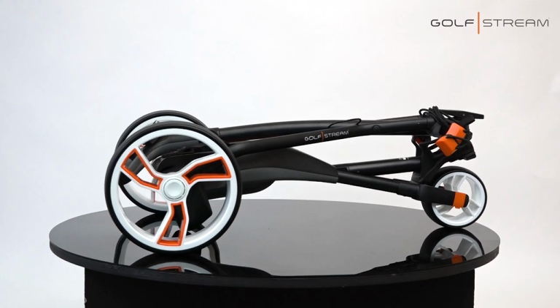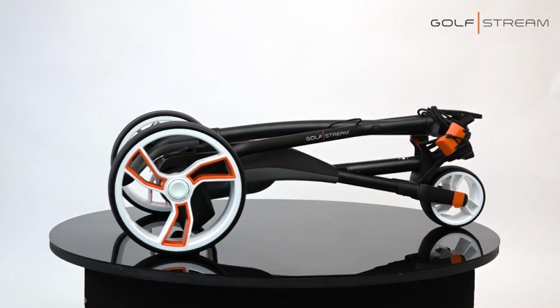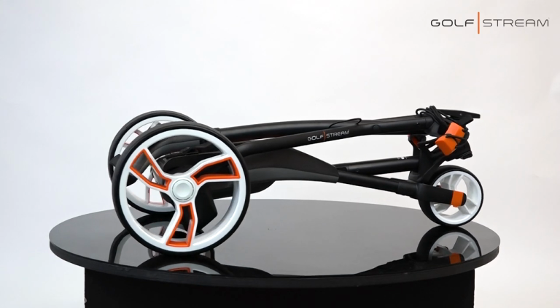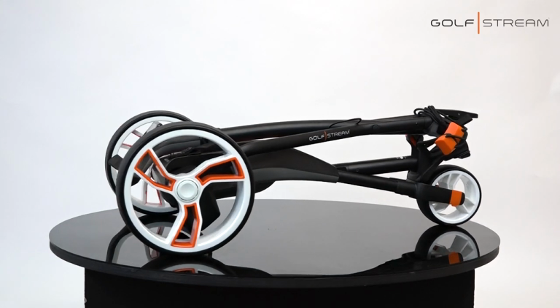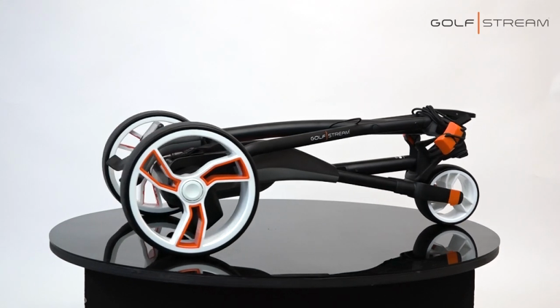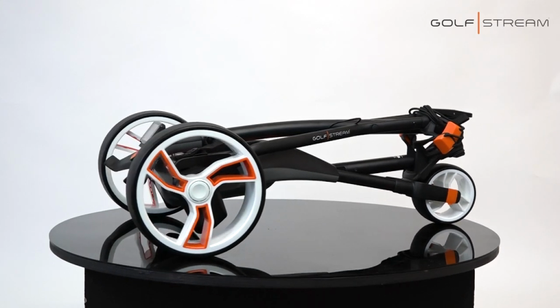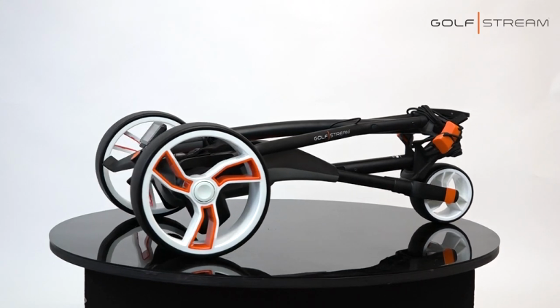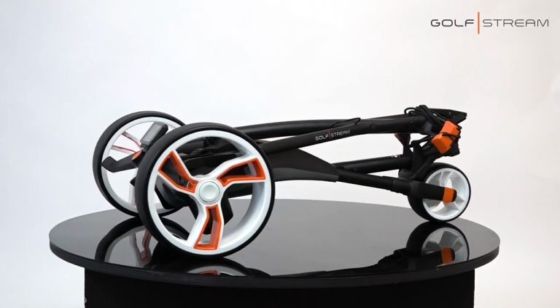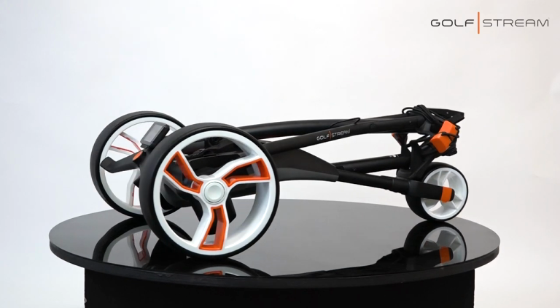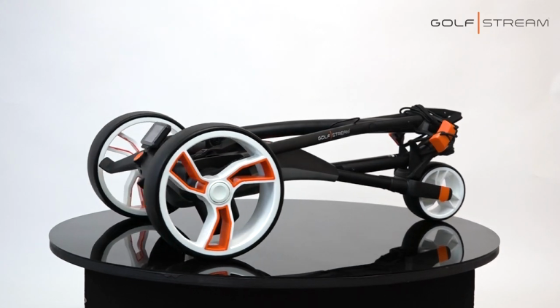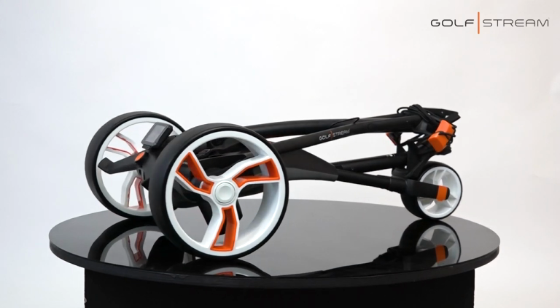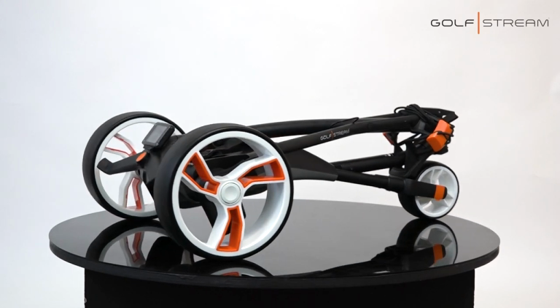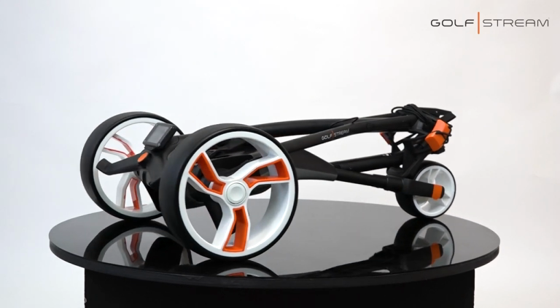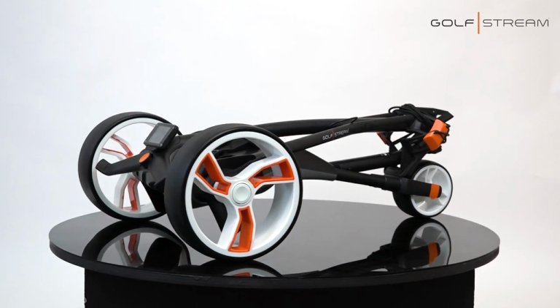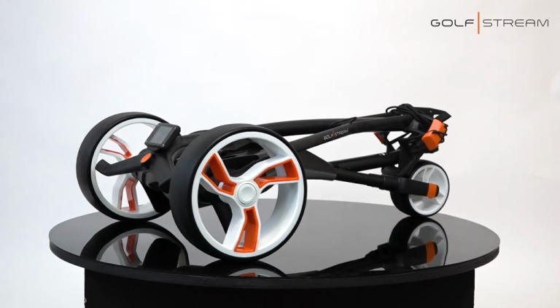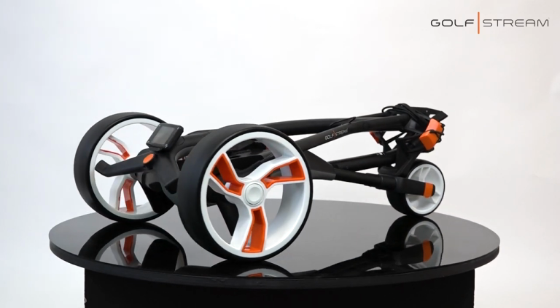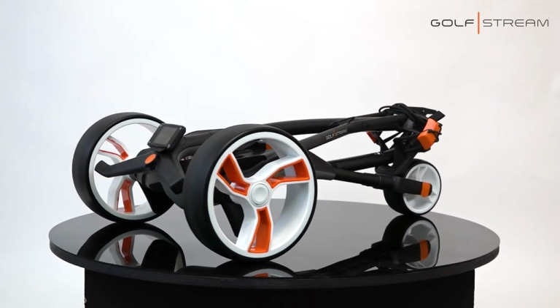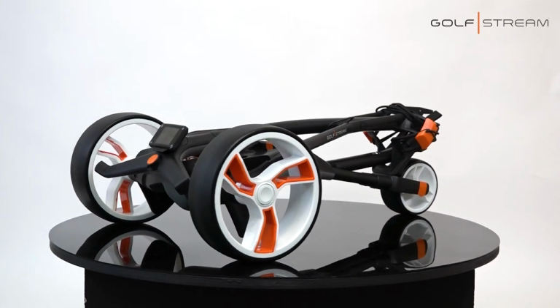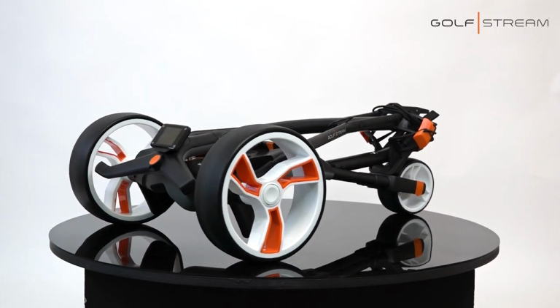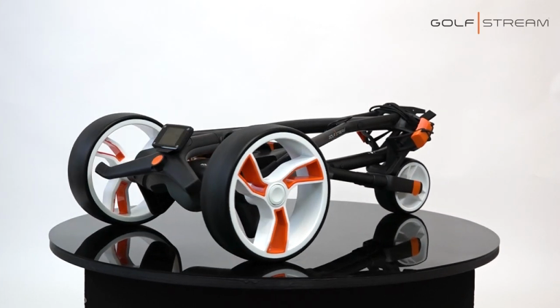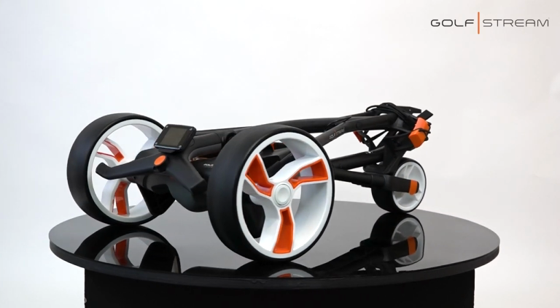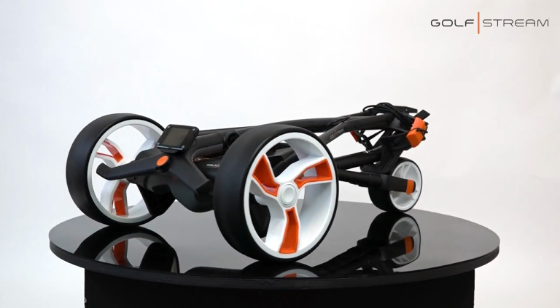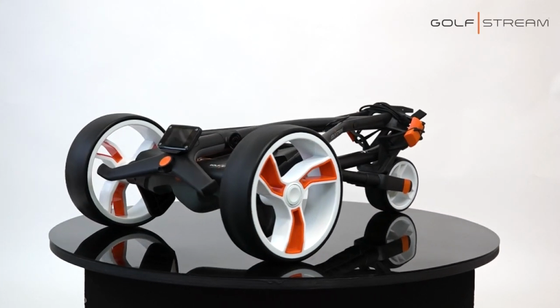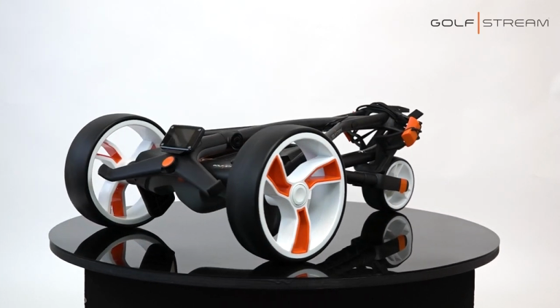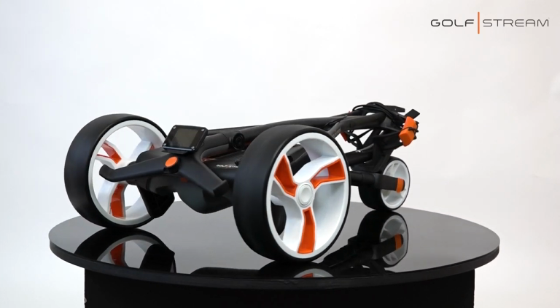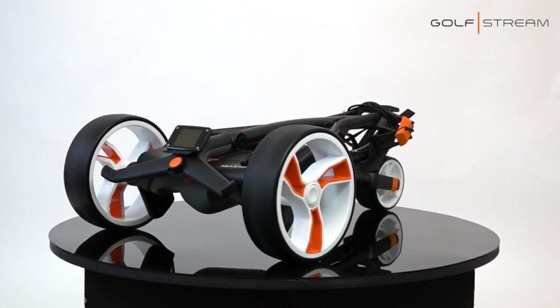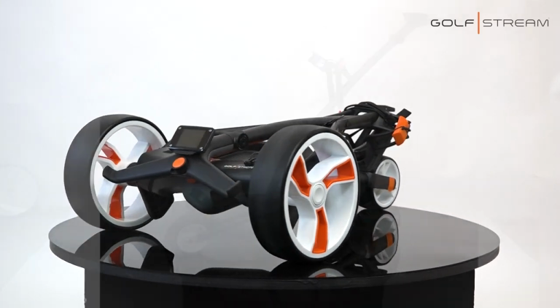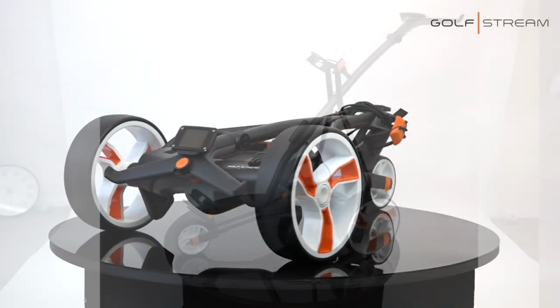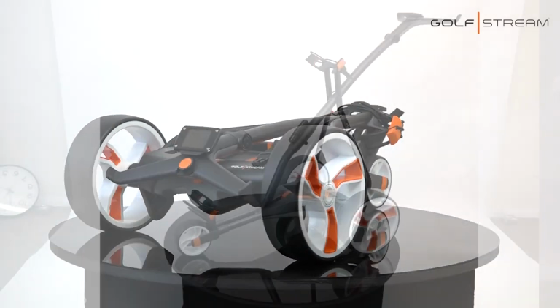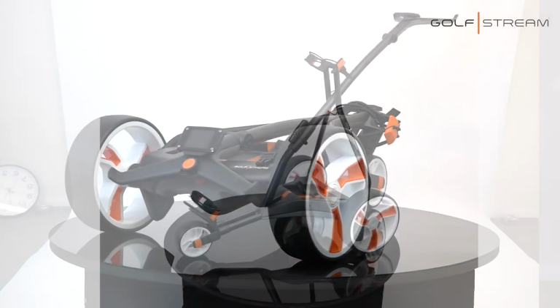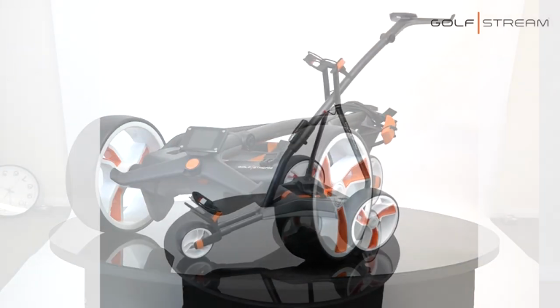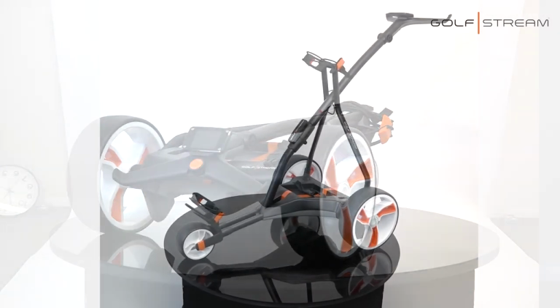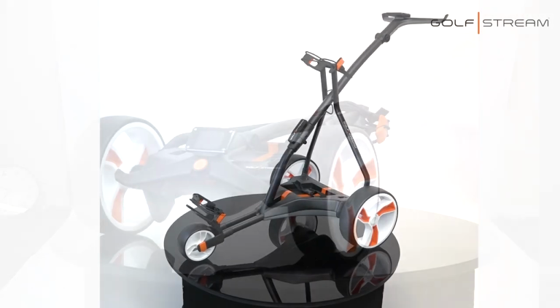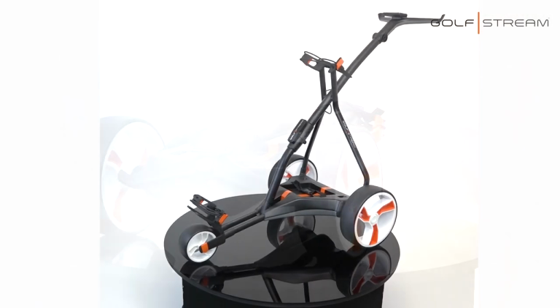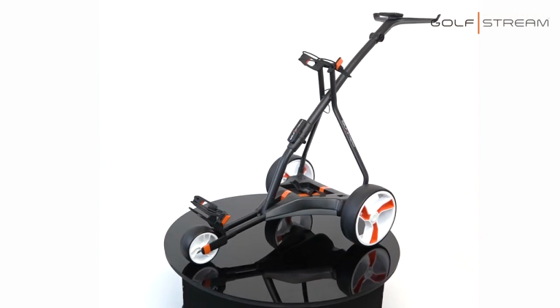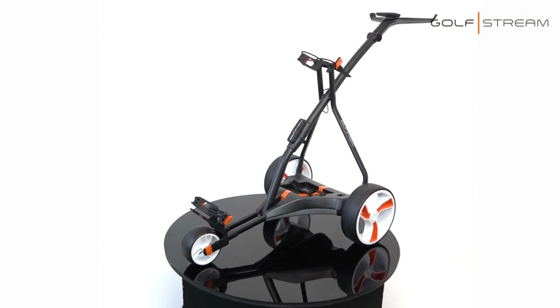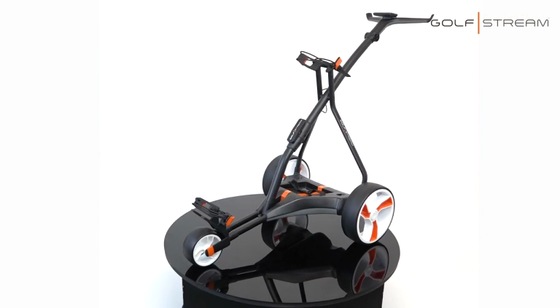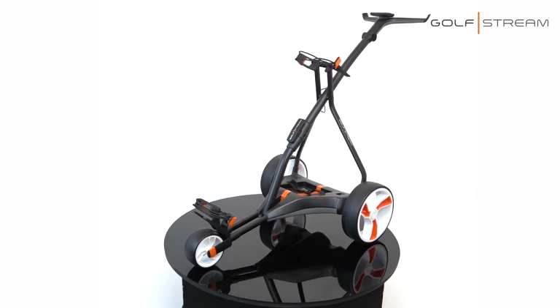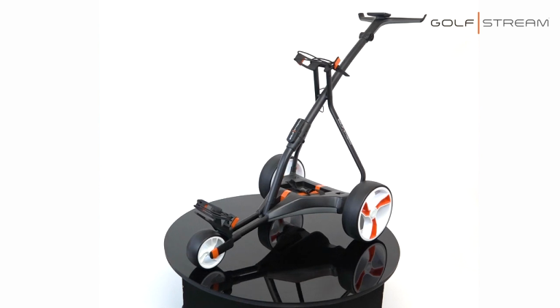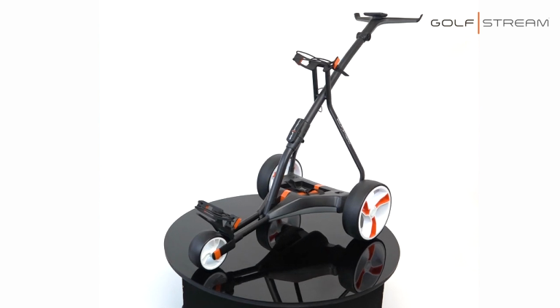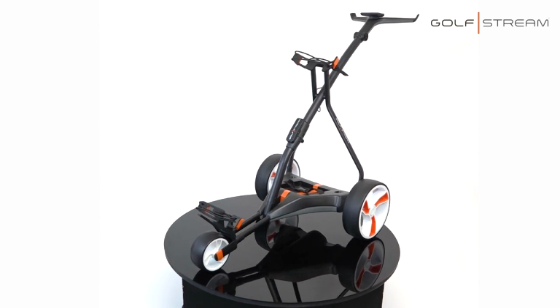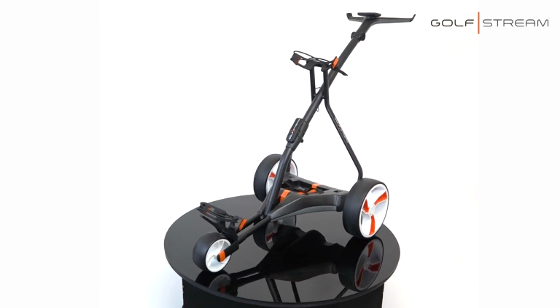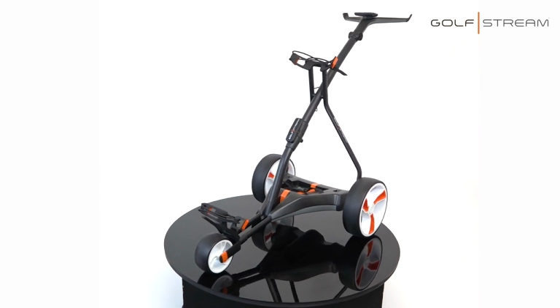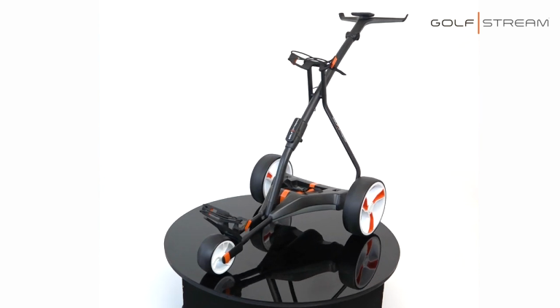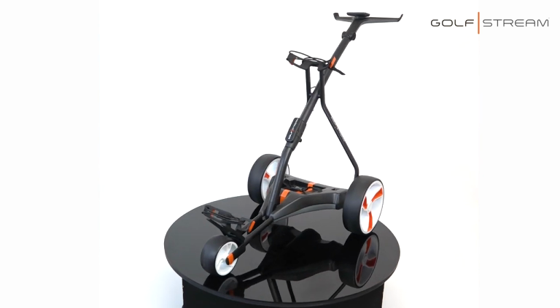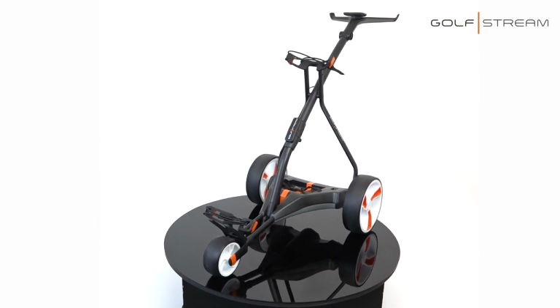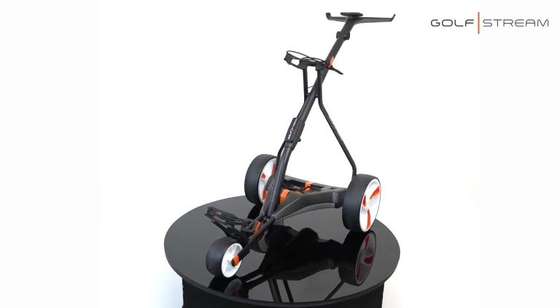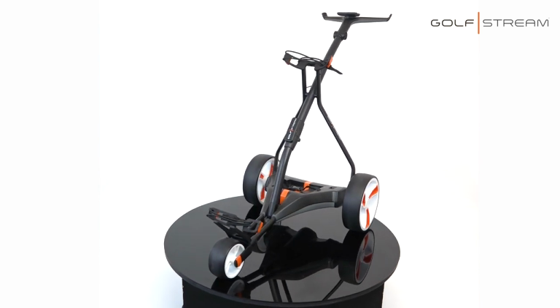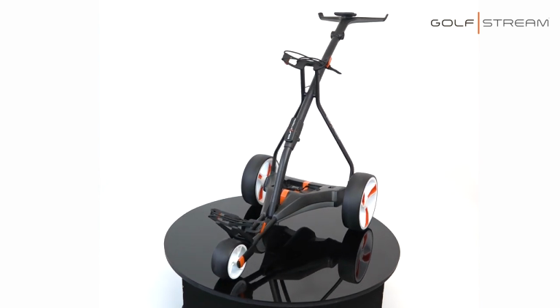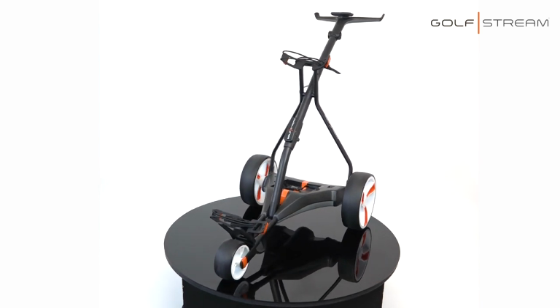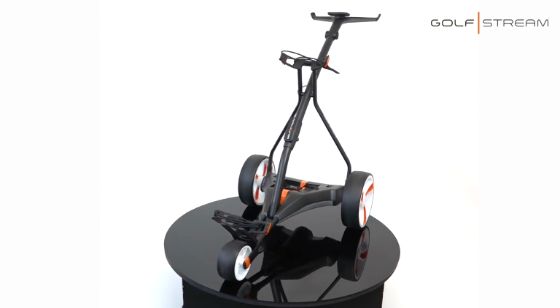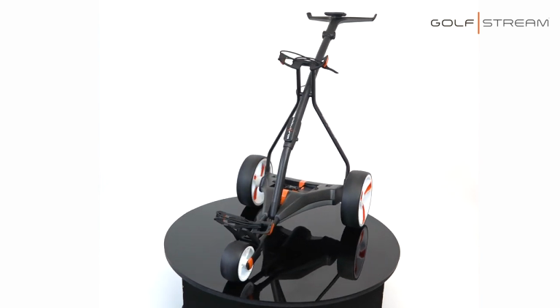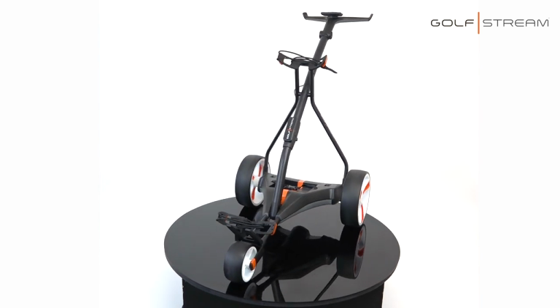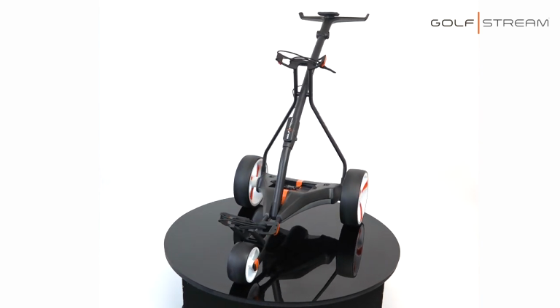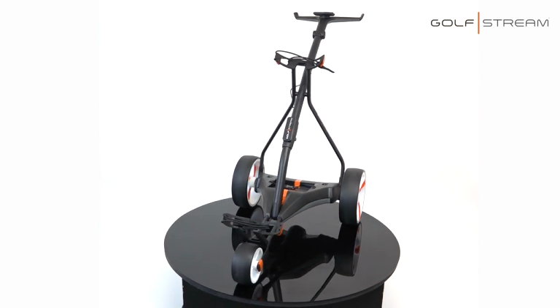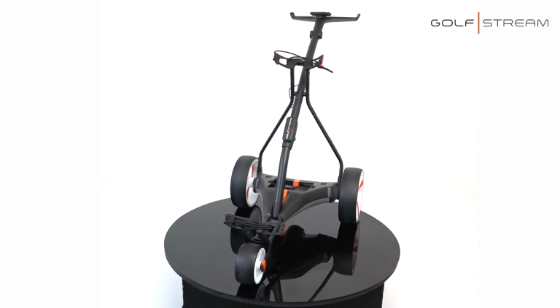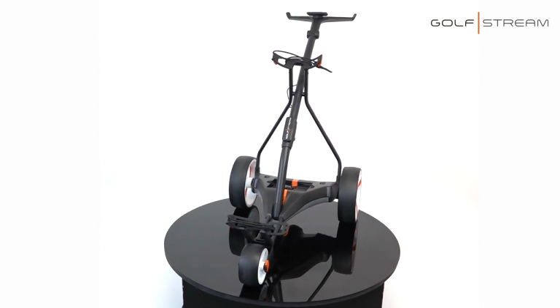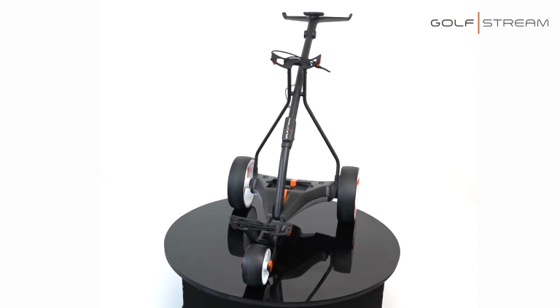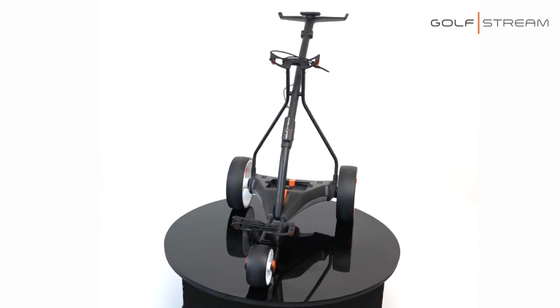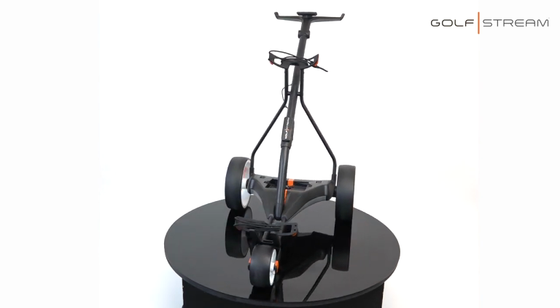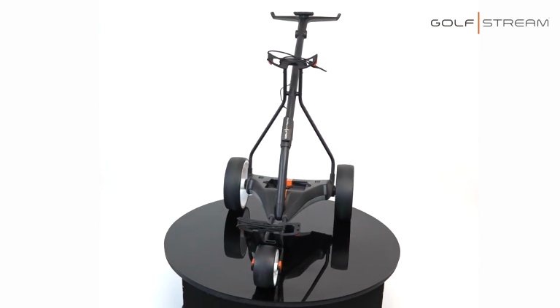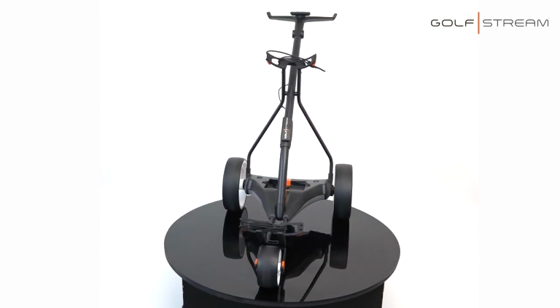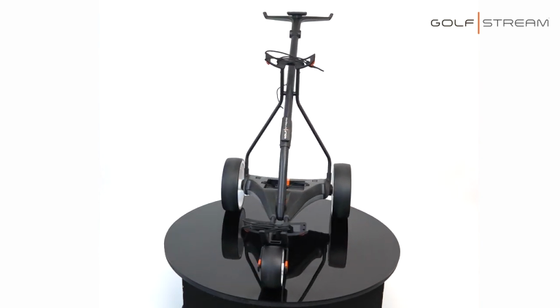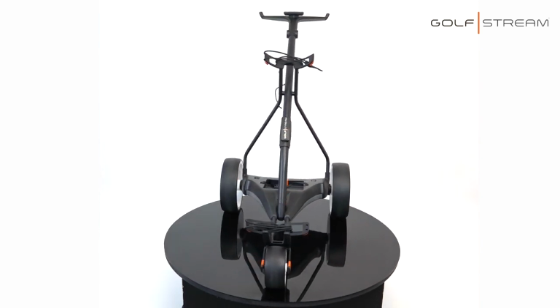The Gulfstream Vision is our best-selling electric trolley. We sell it all over the world, from America to Spain to the Netherlands and Ireland.